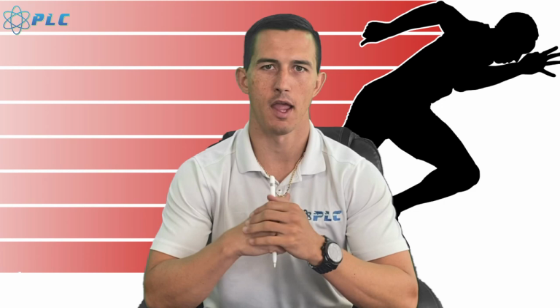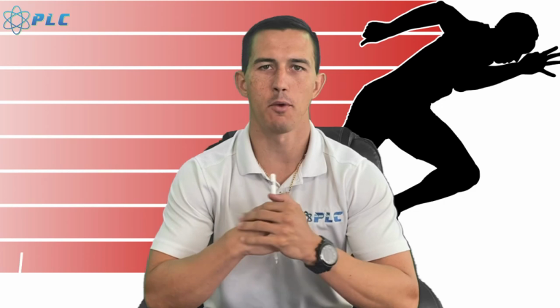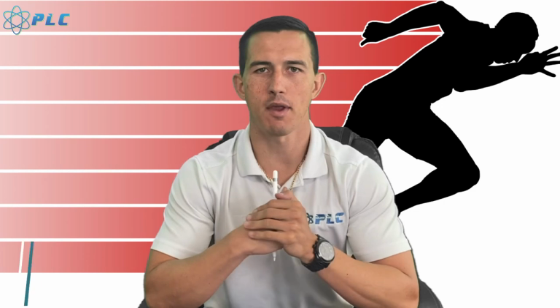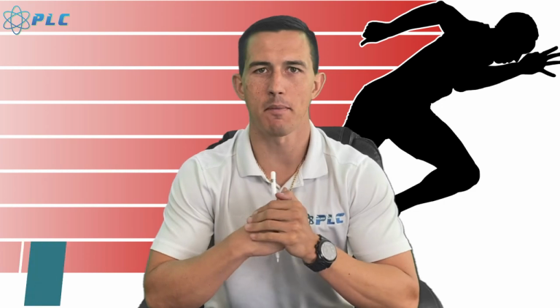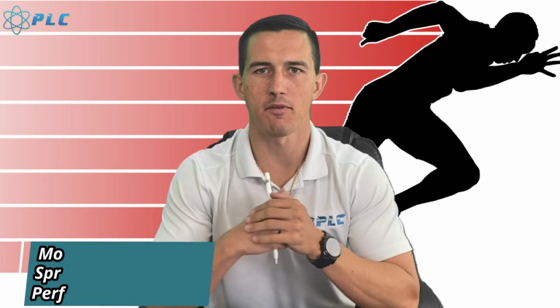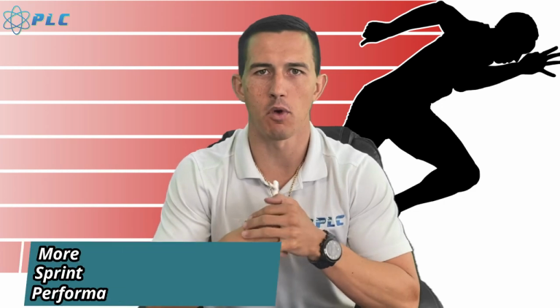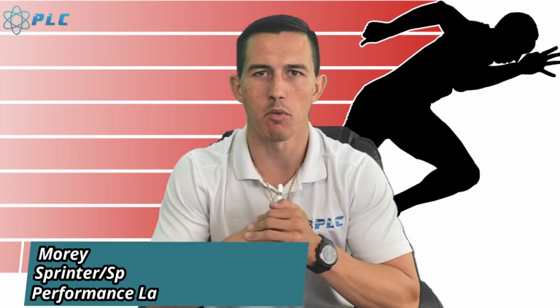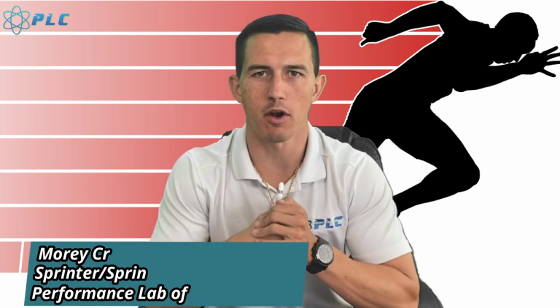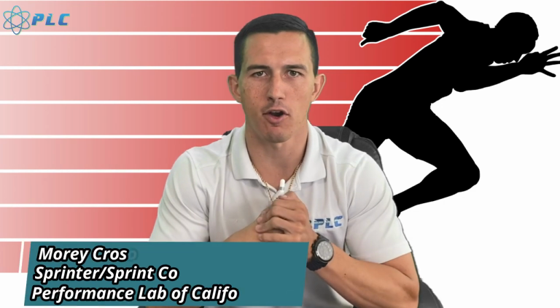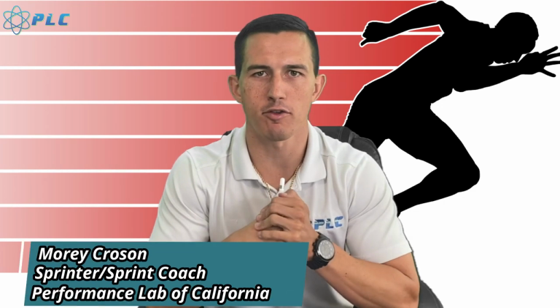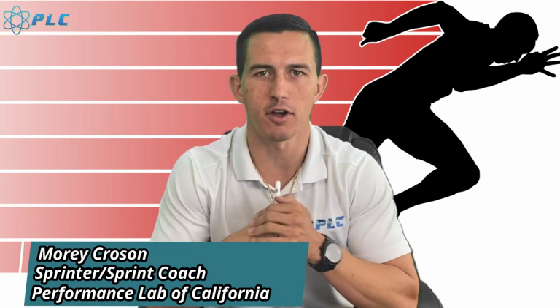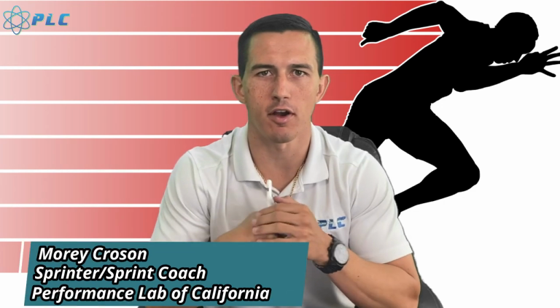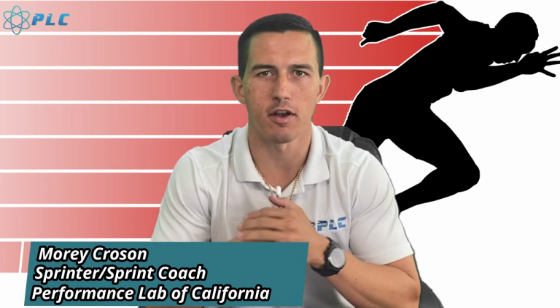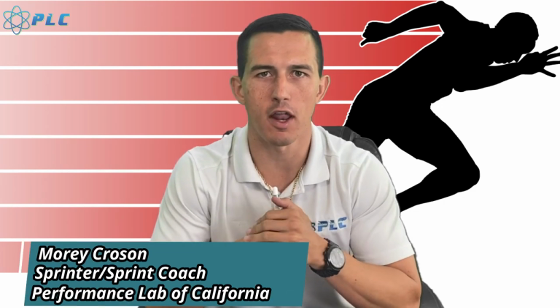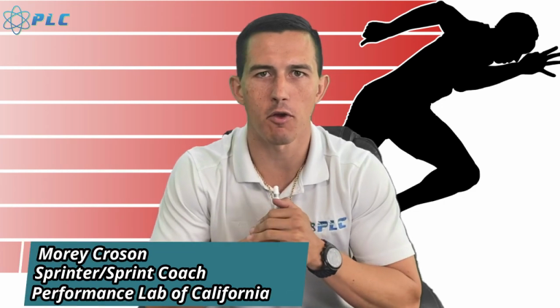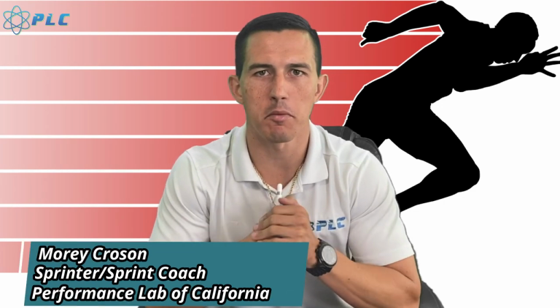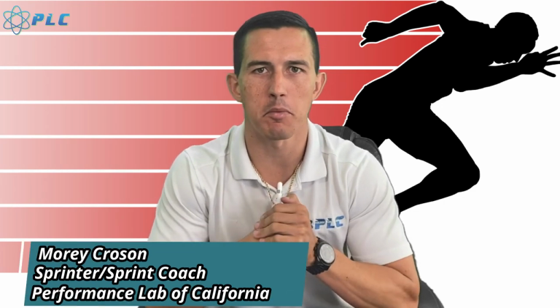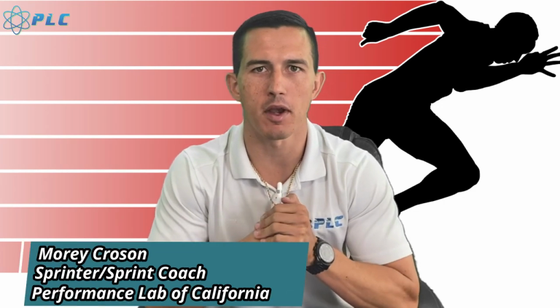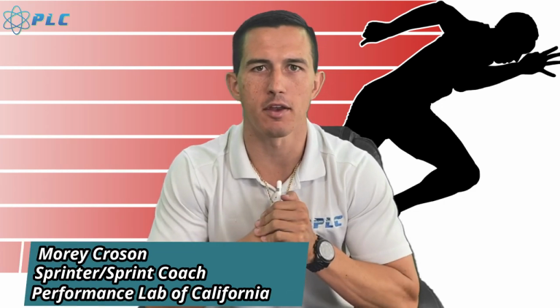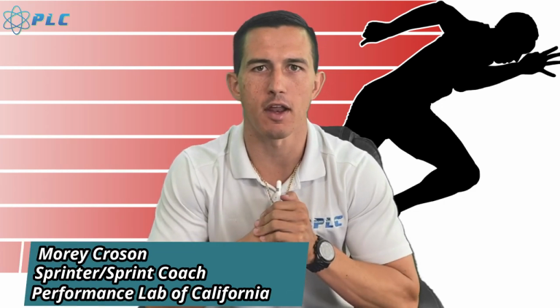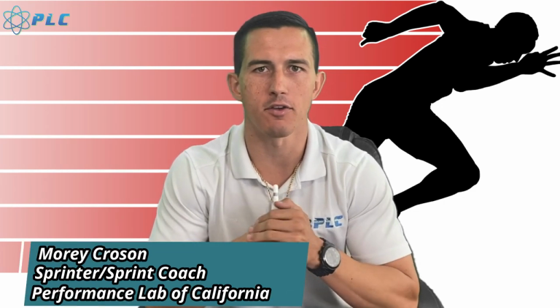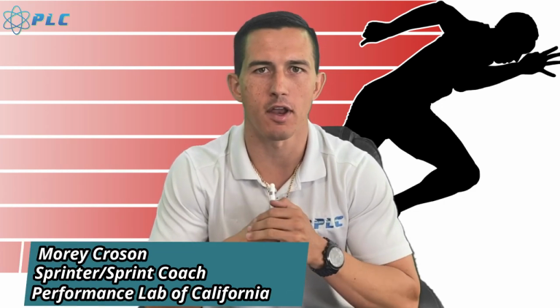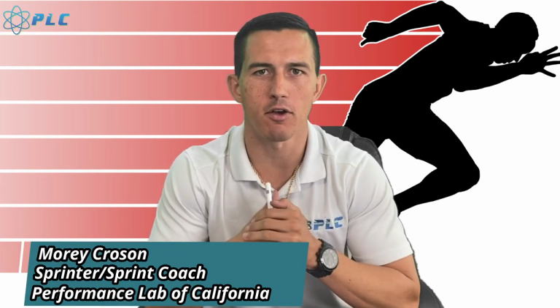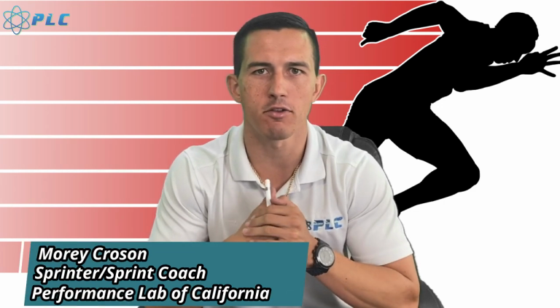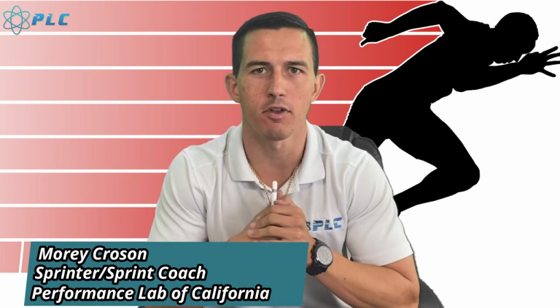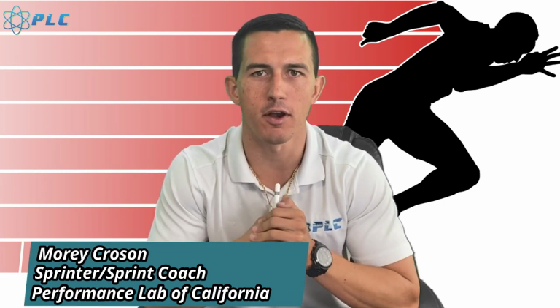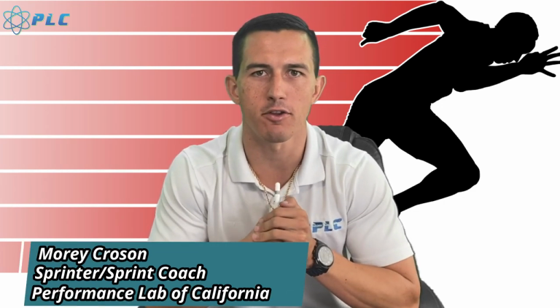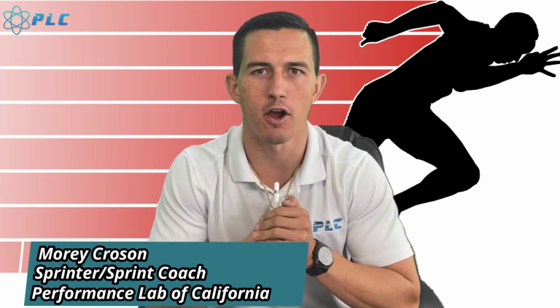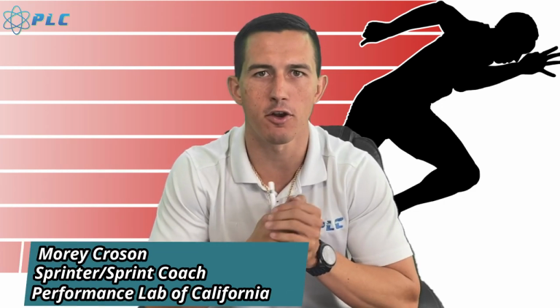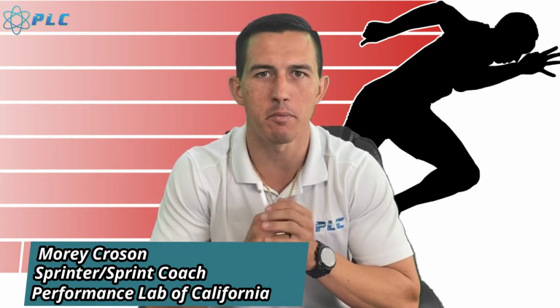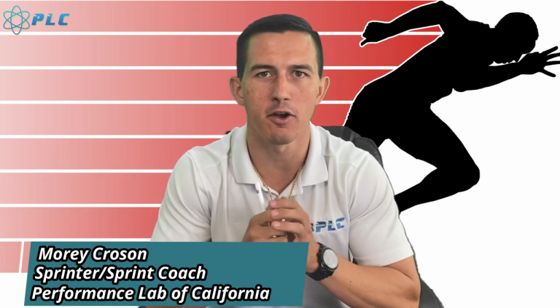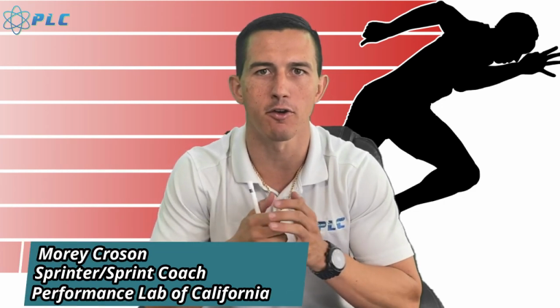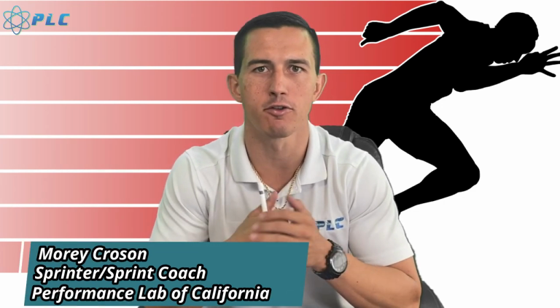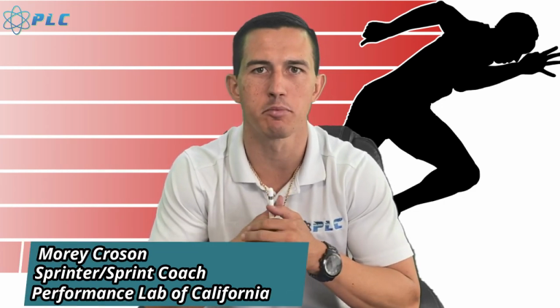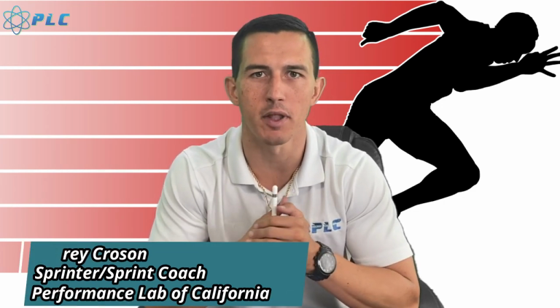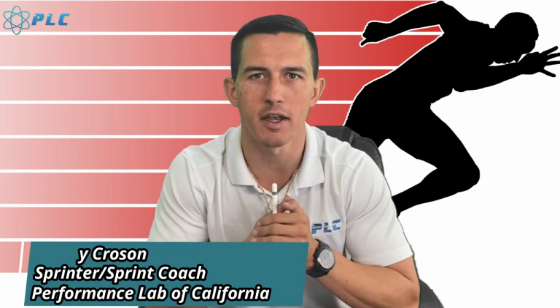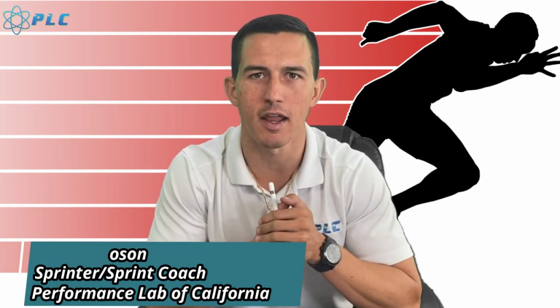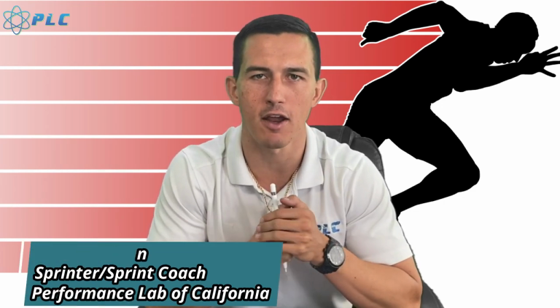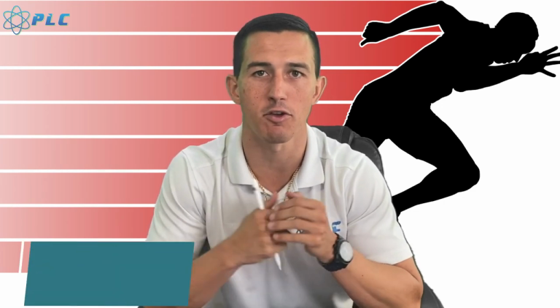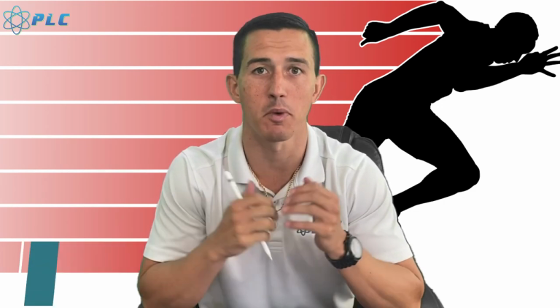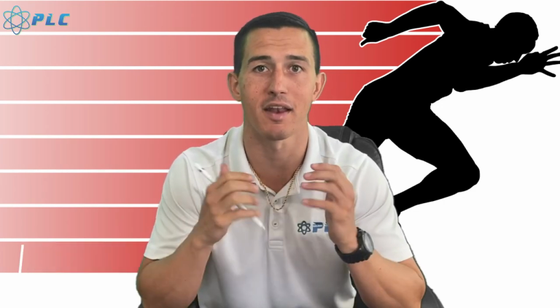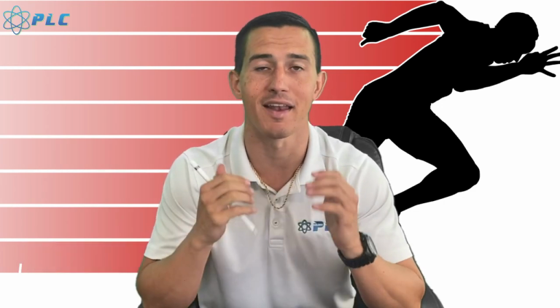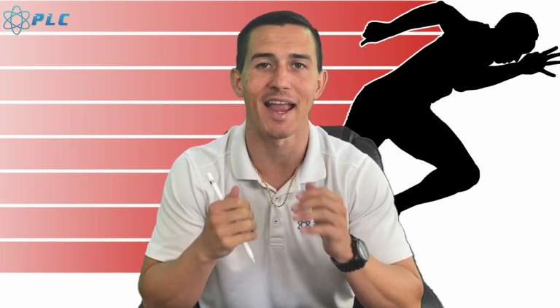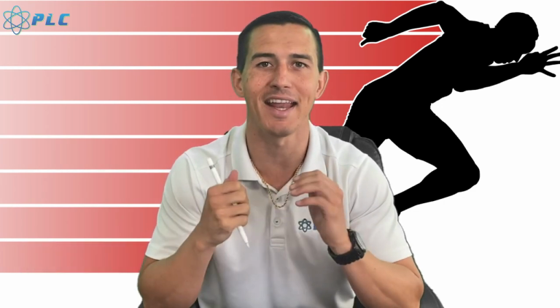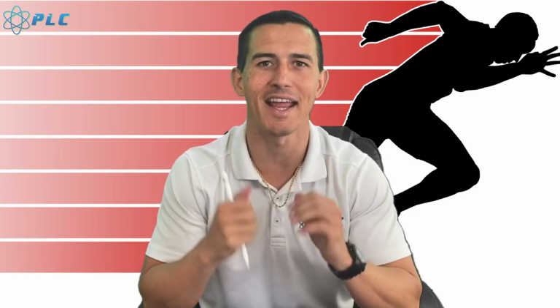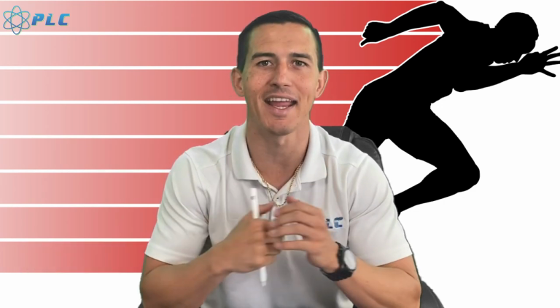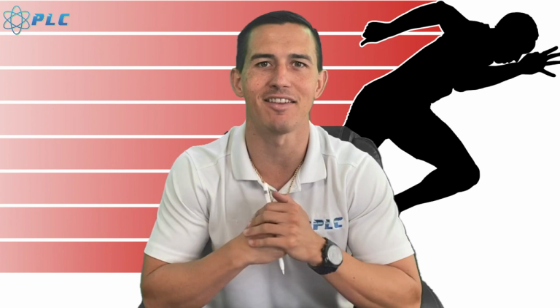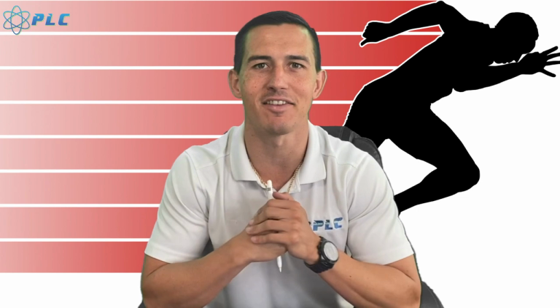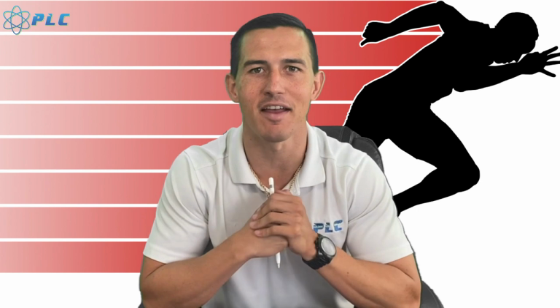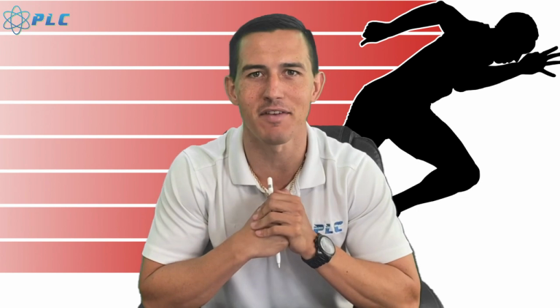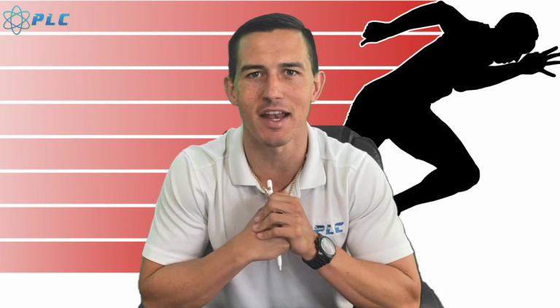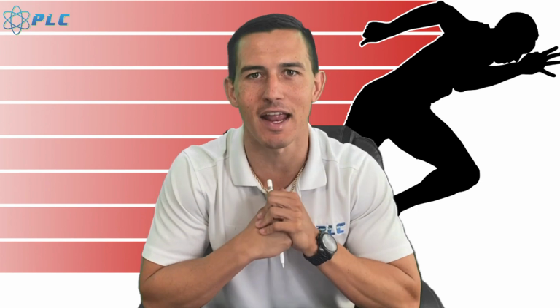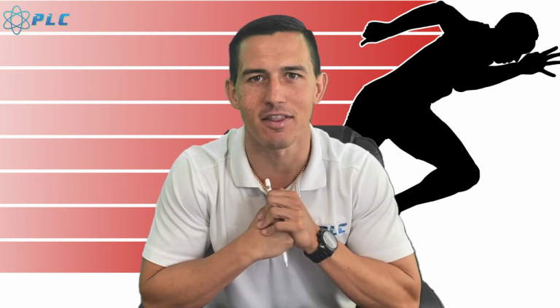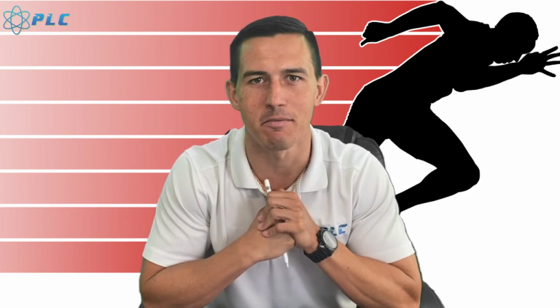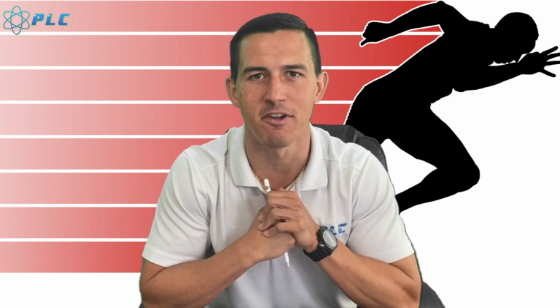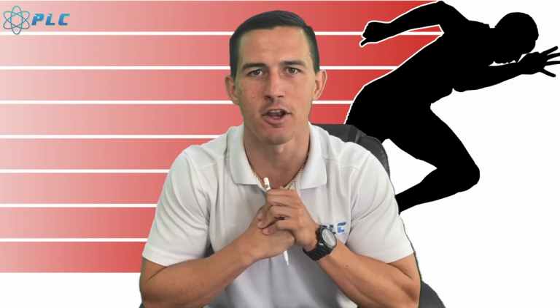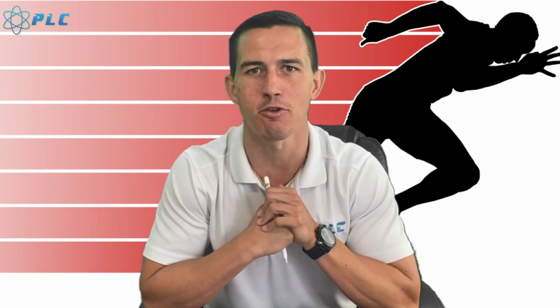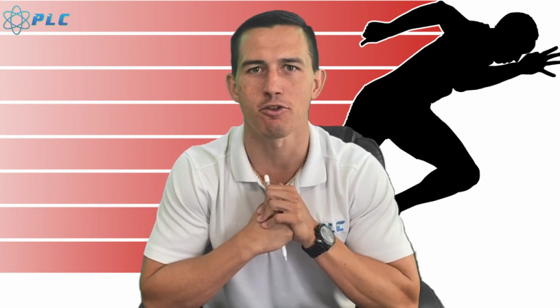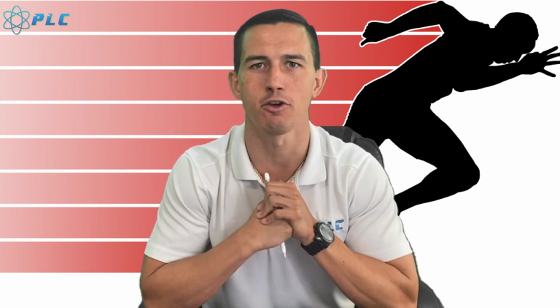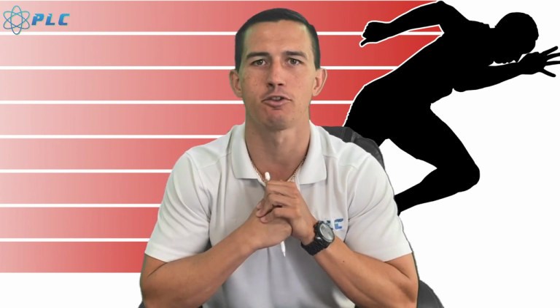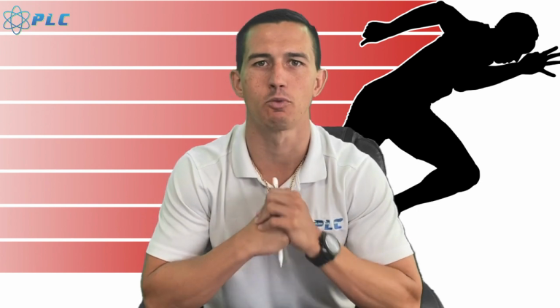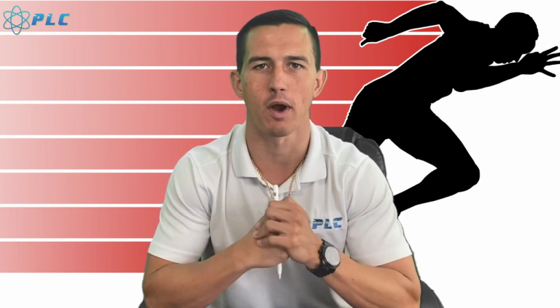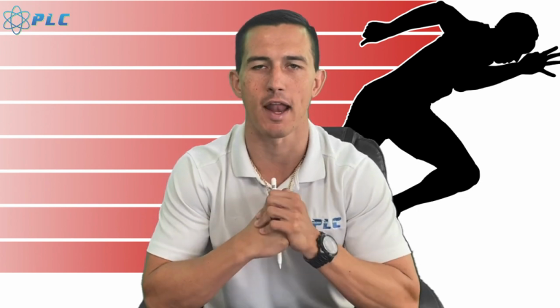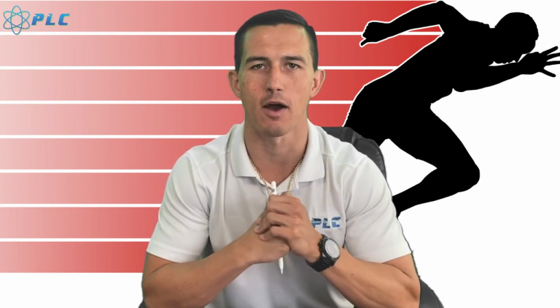Hey, what's up everyone, Monica Oson here and today we're going to be breaking down Terrence Laird's 100 meter split. He actually ran an 8.87 and the video starts right now.